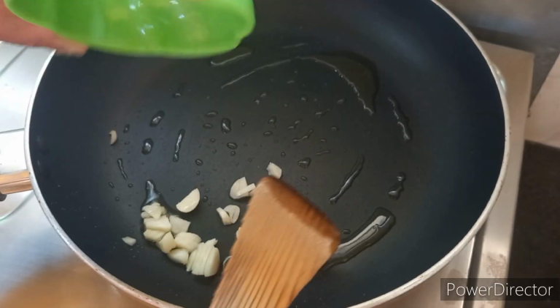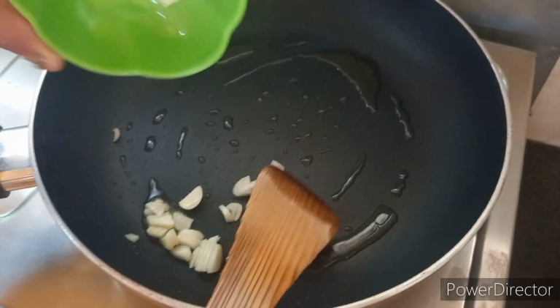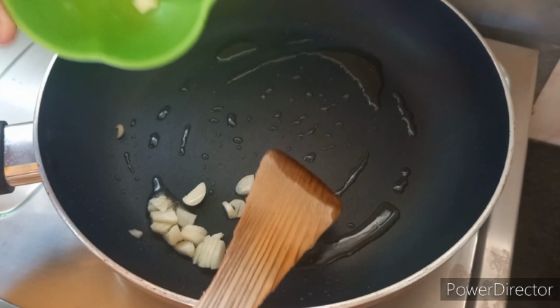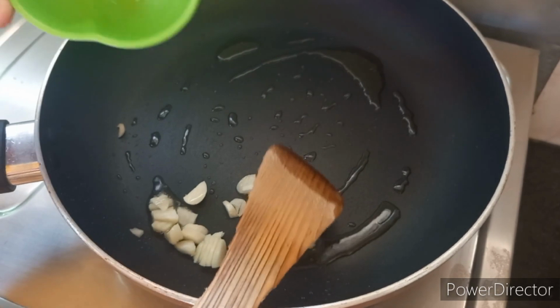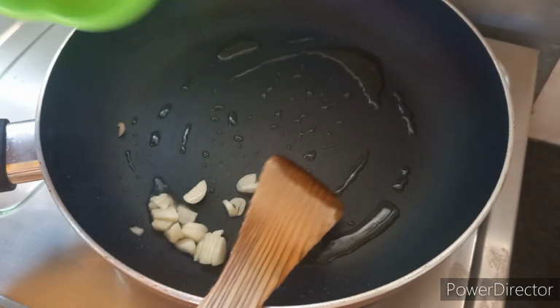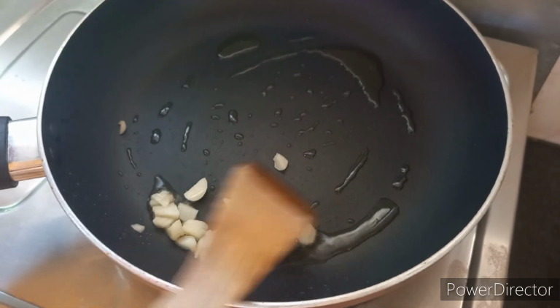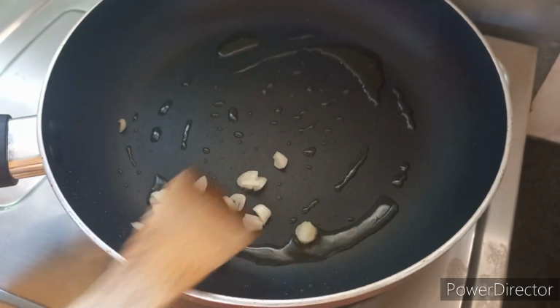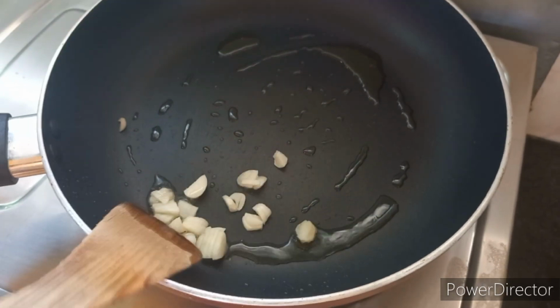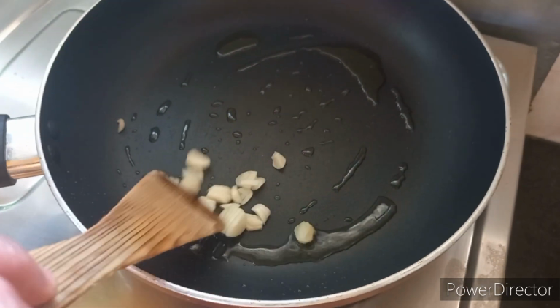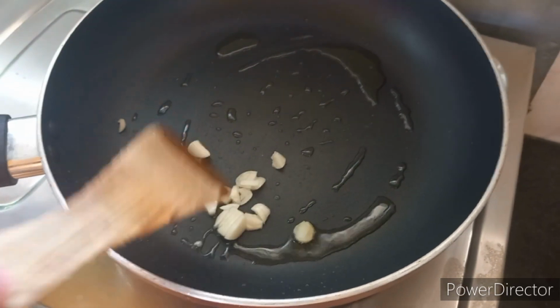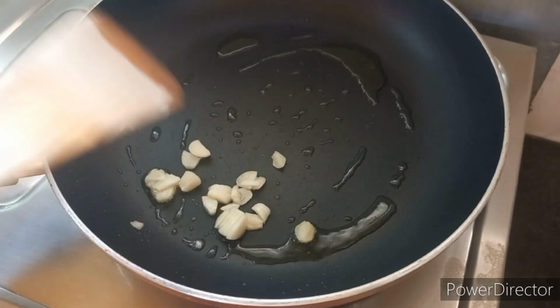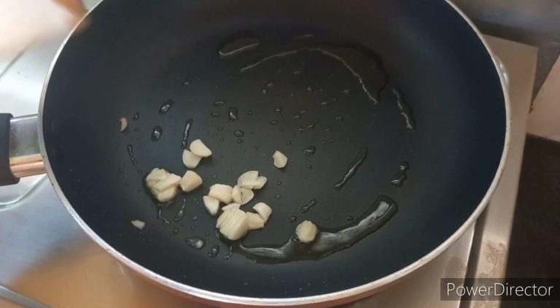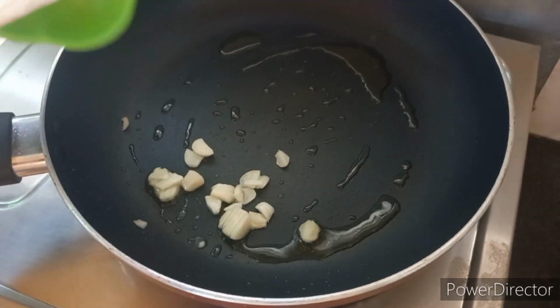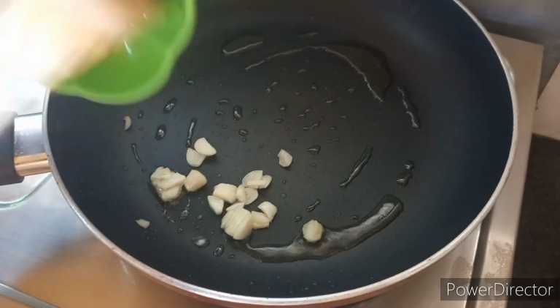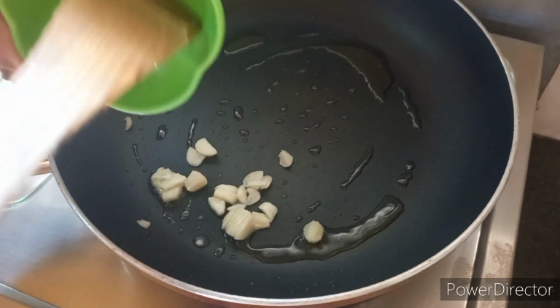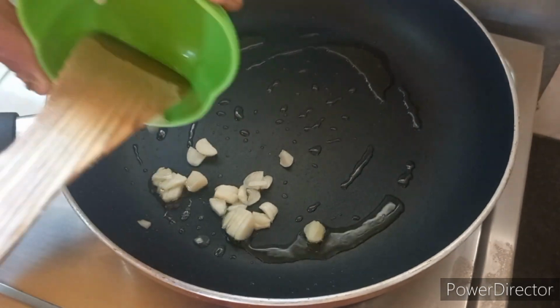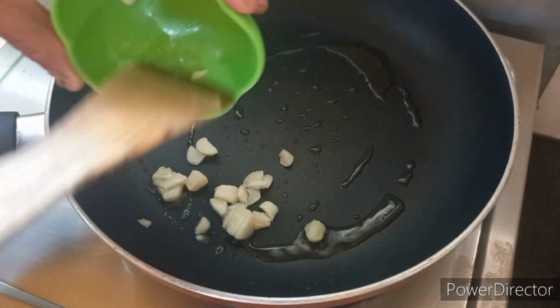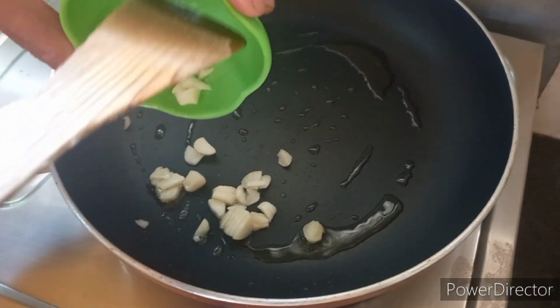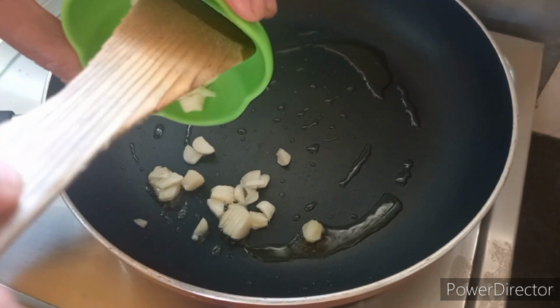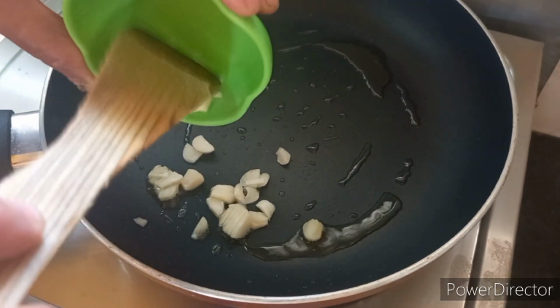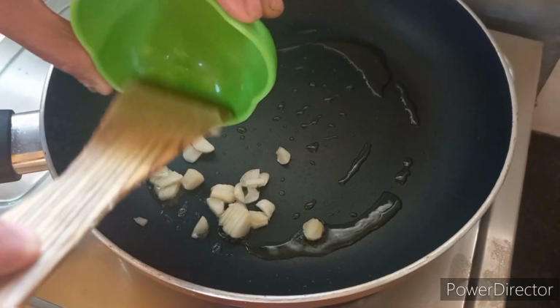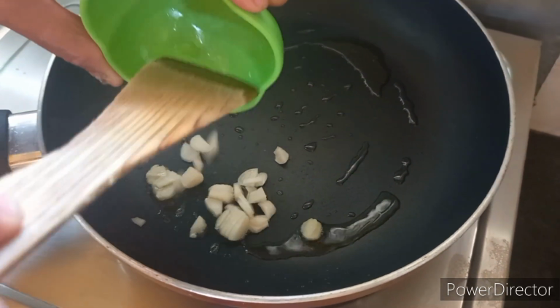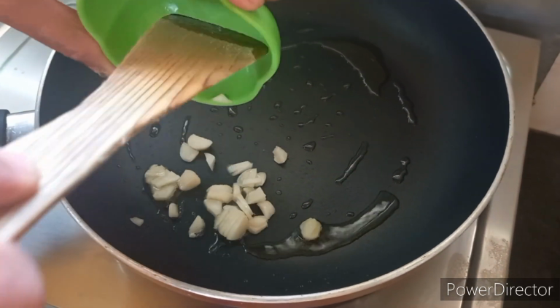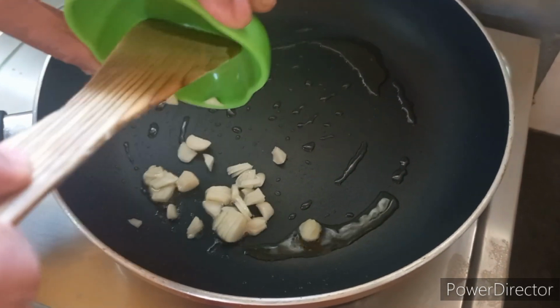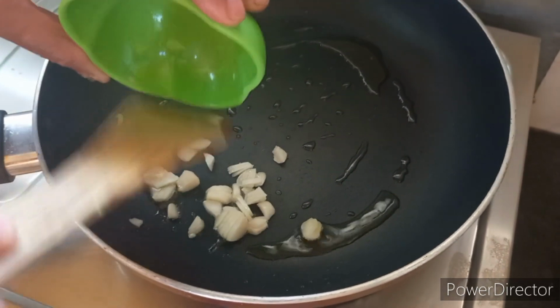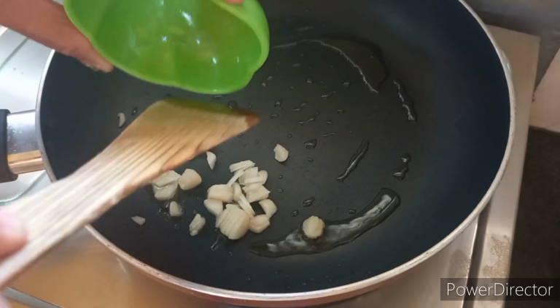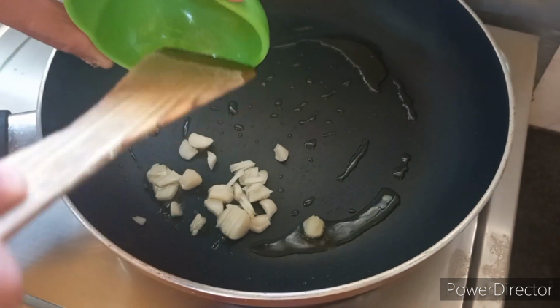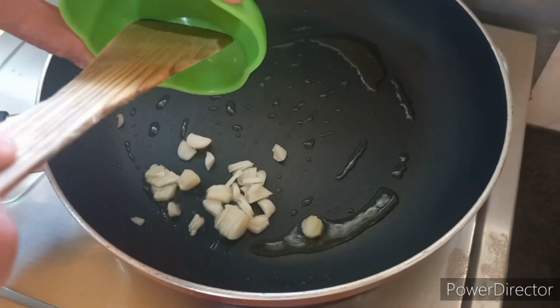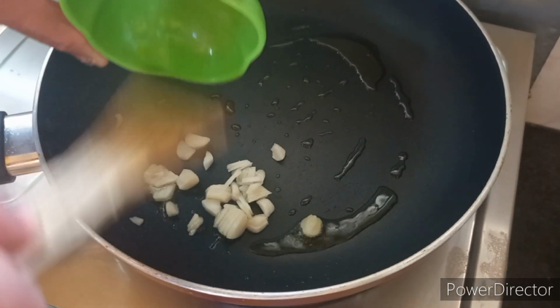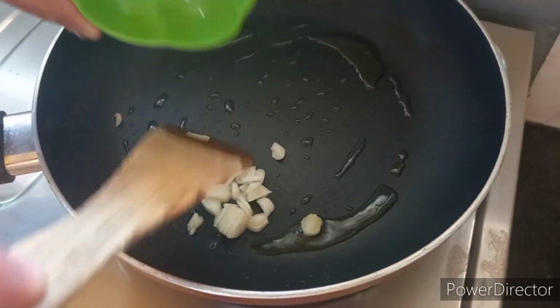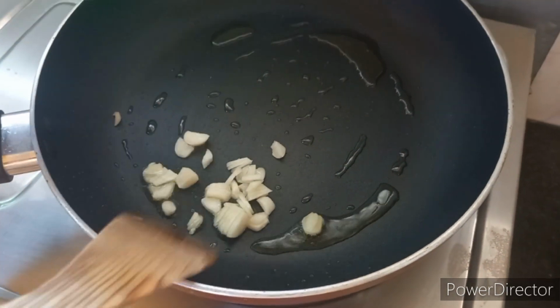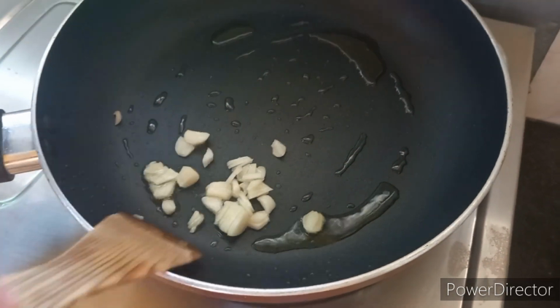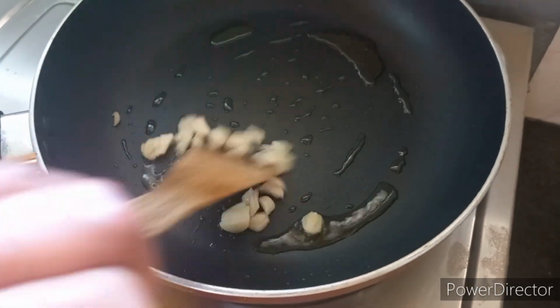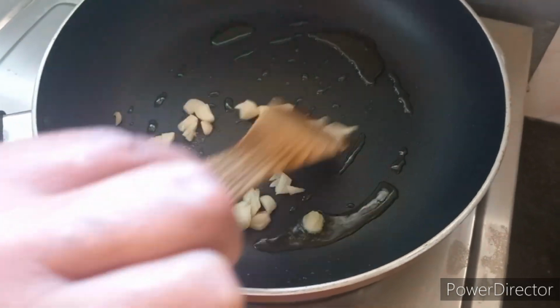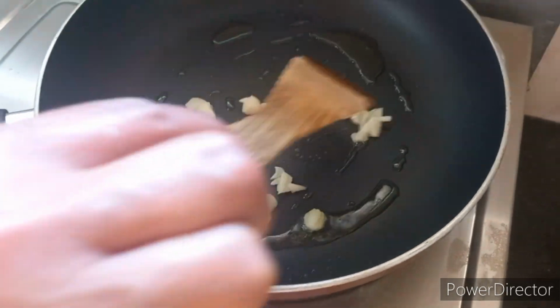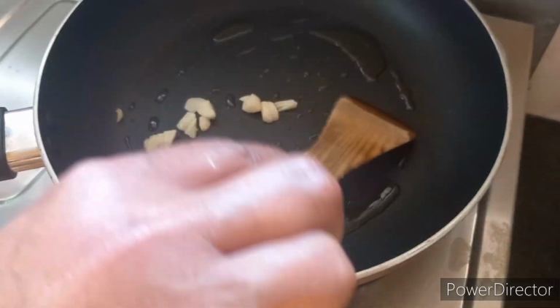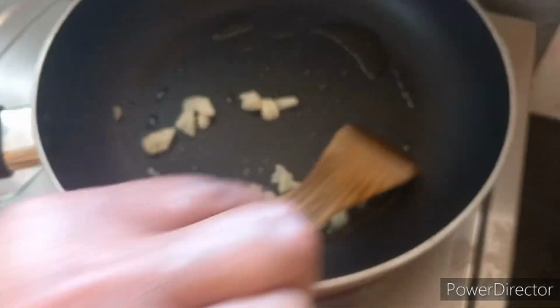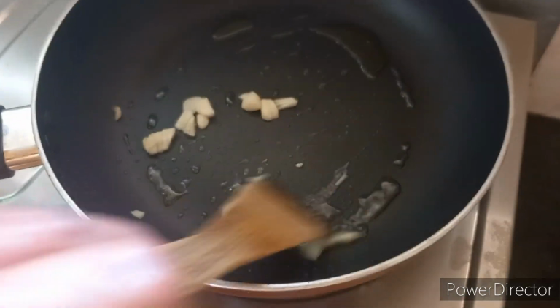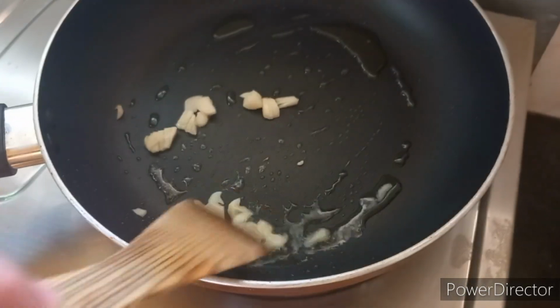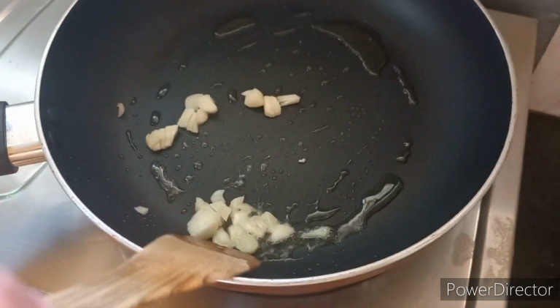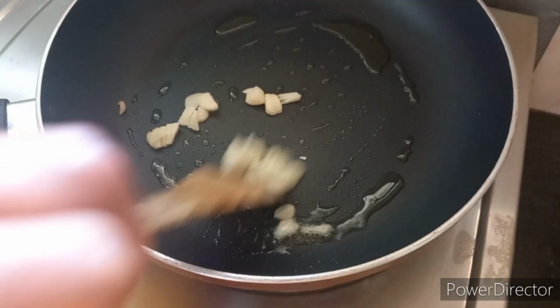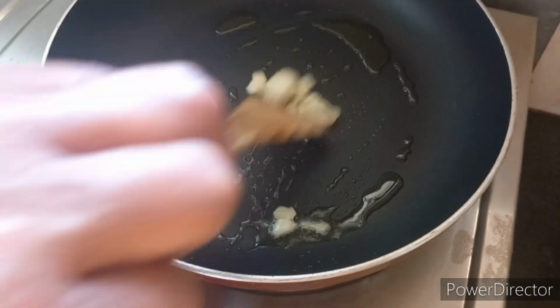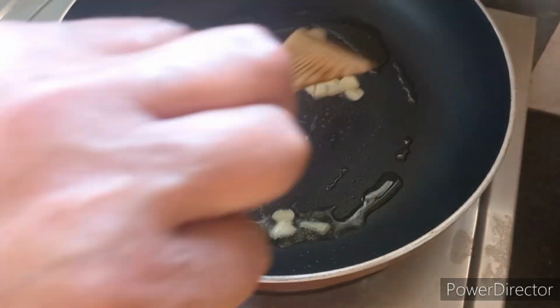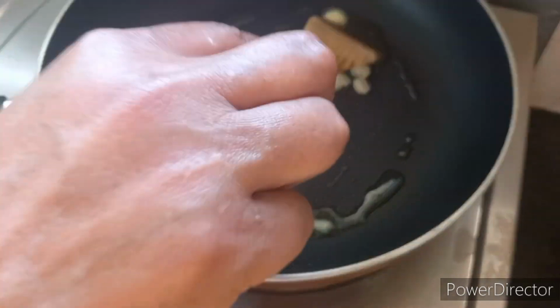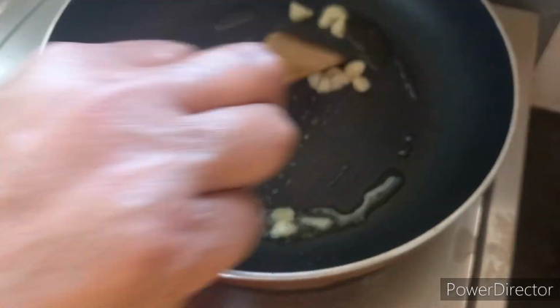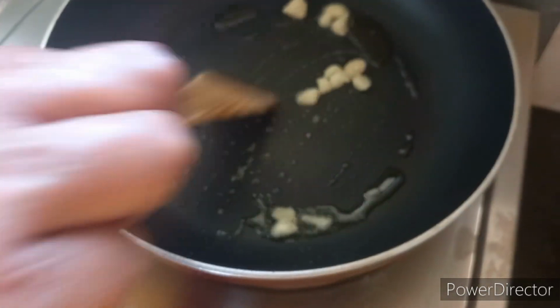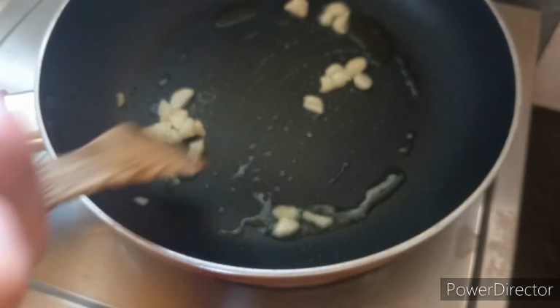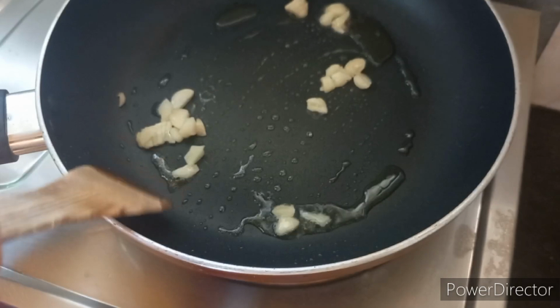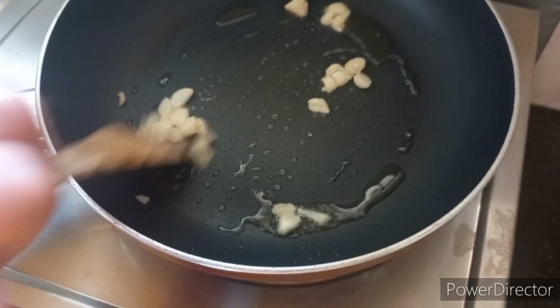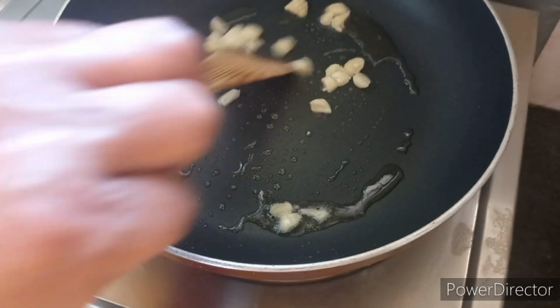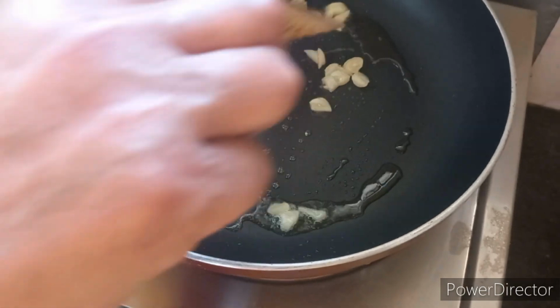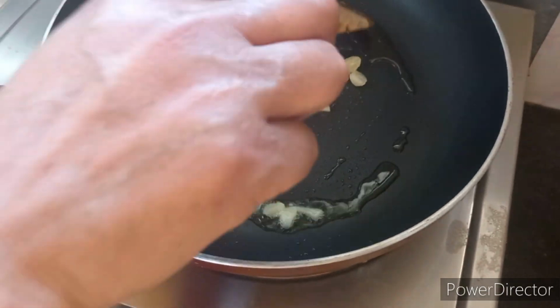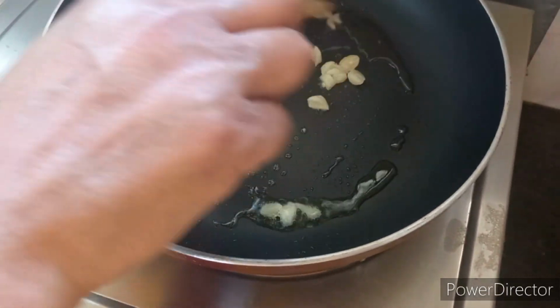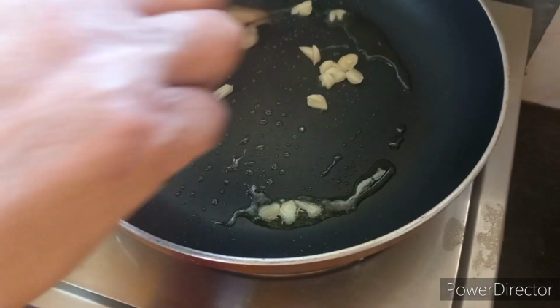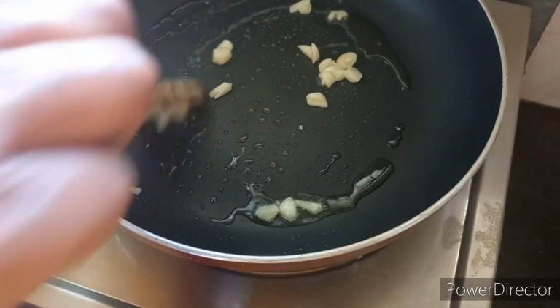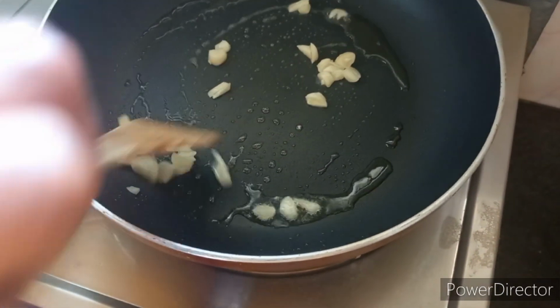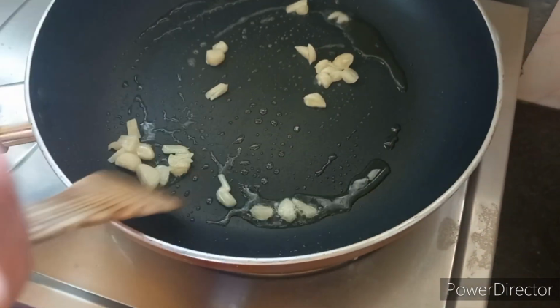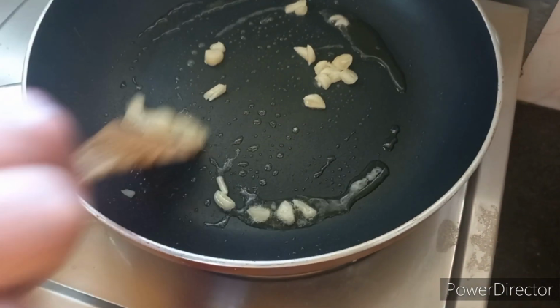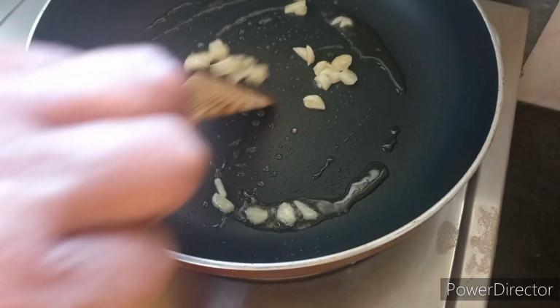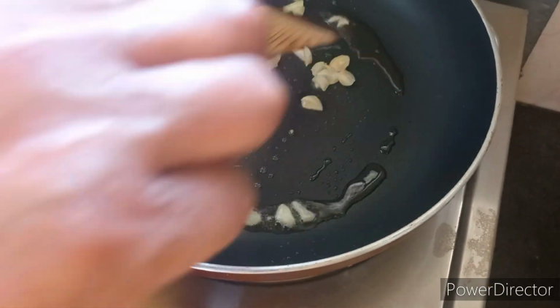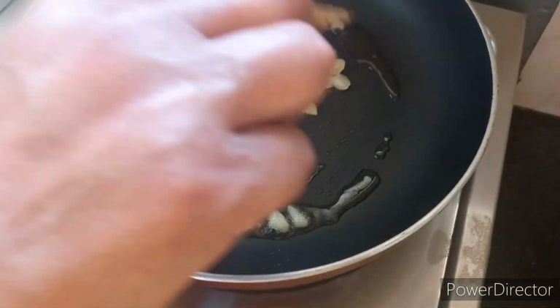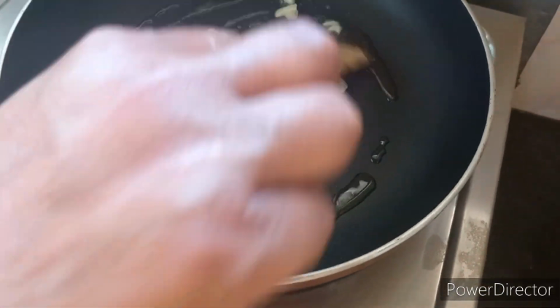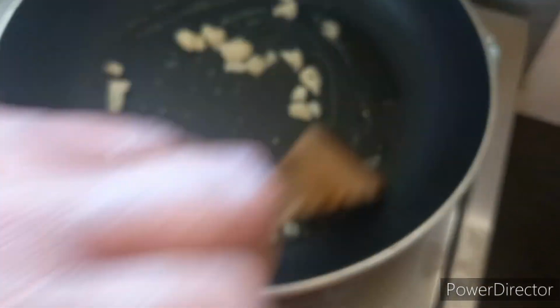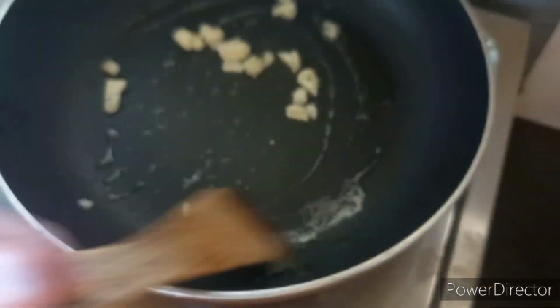I will add some fresh oil. I will add some fresh green garlic. I will add some fresh onions.